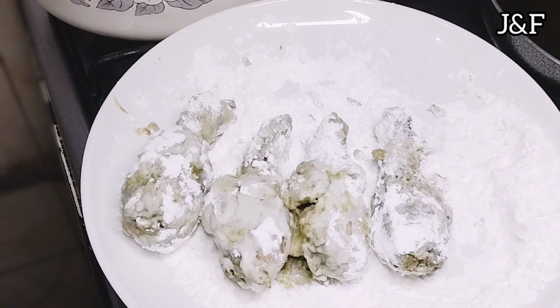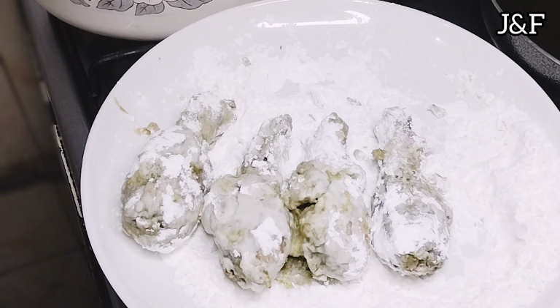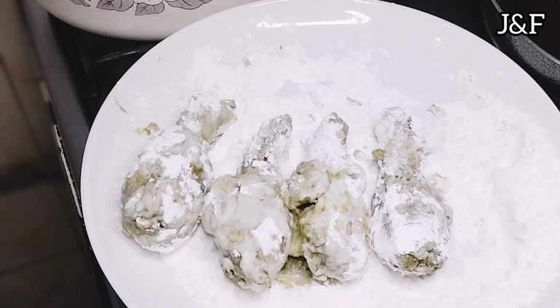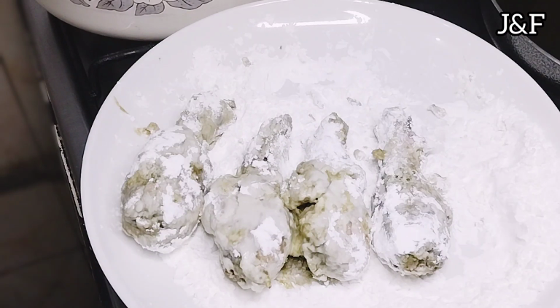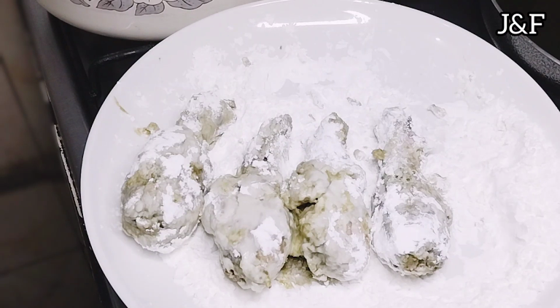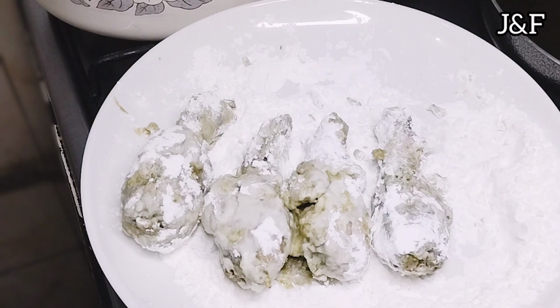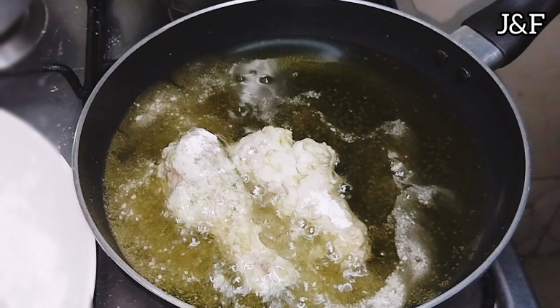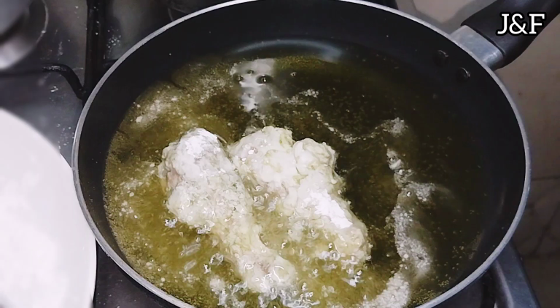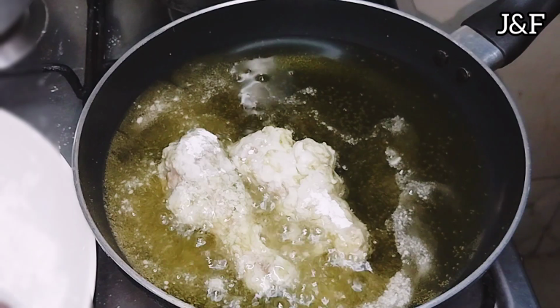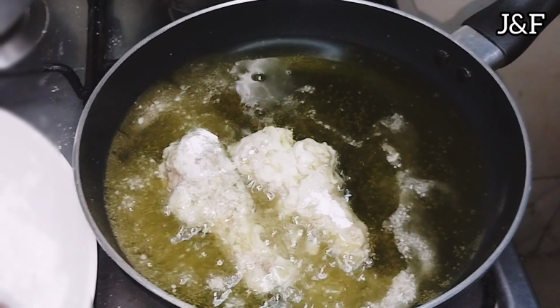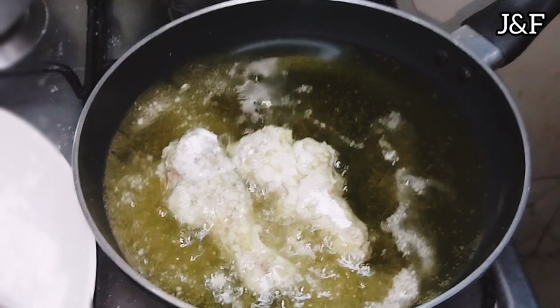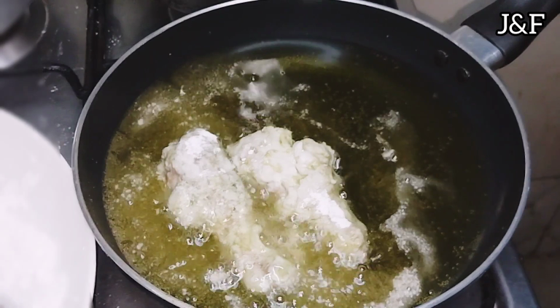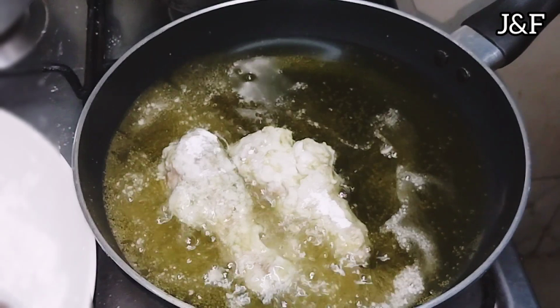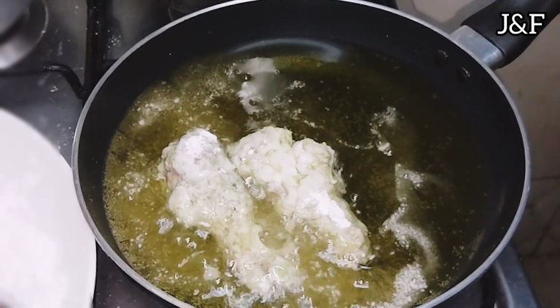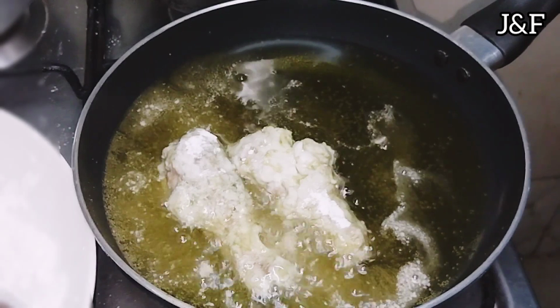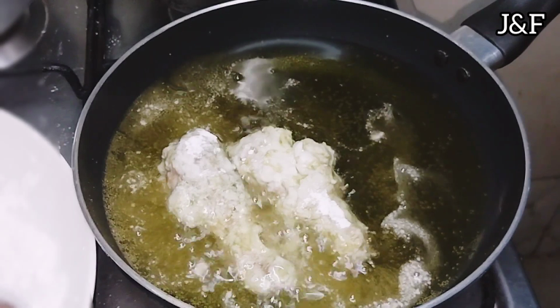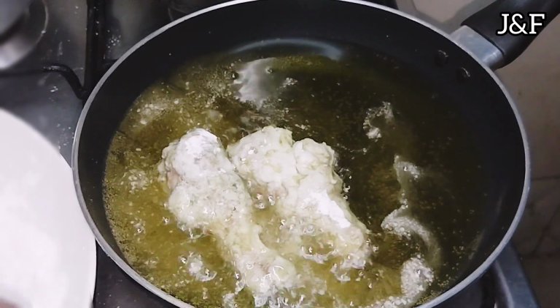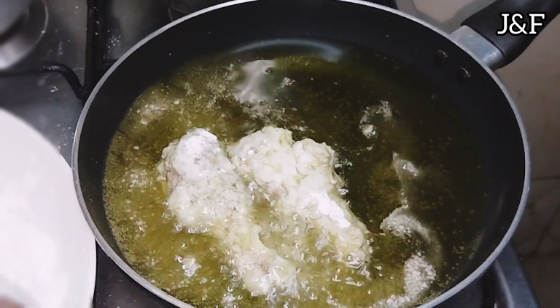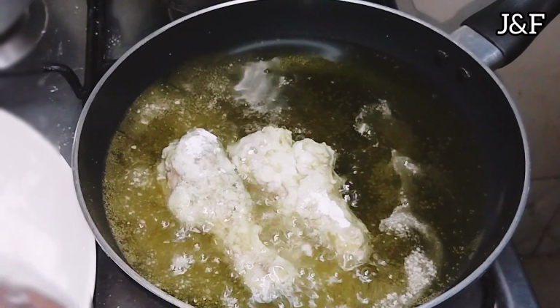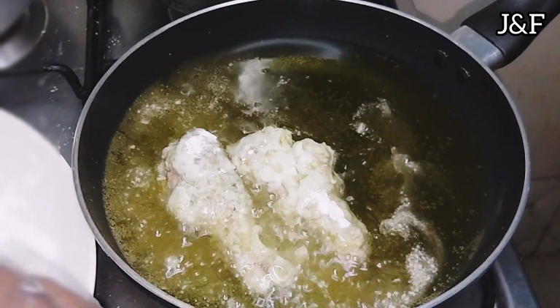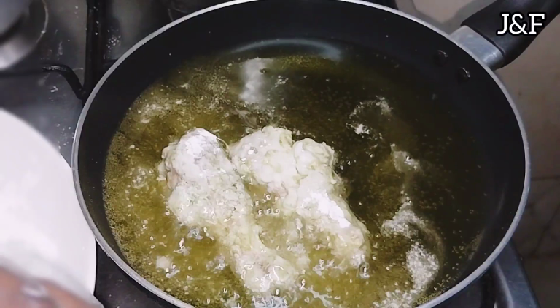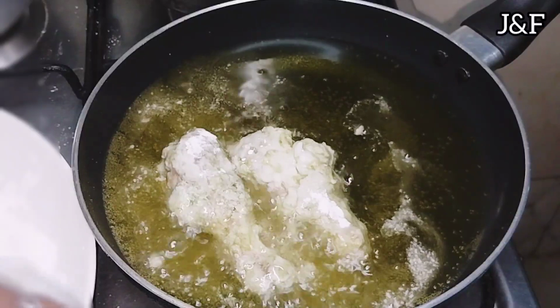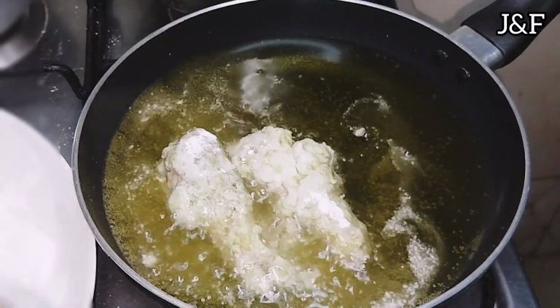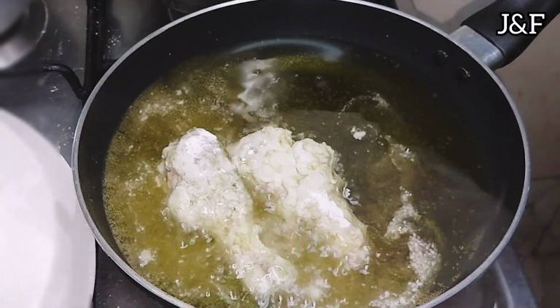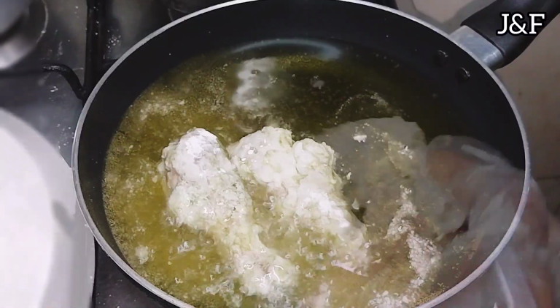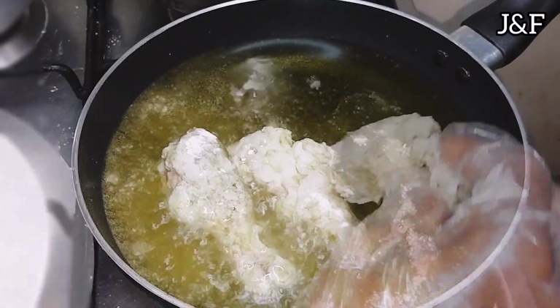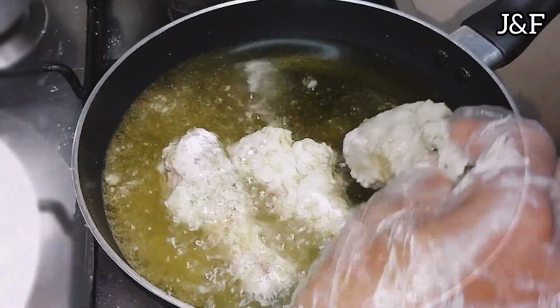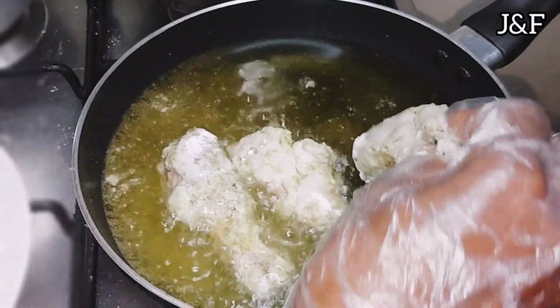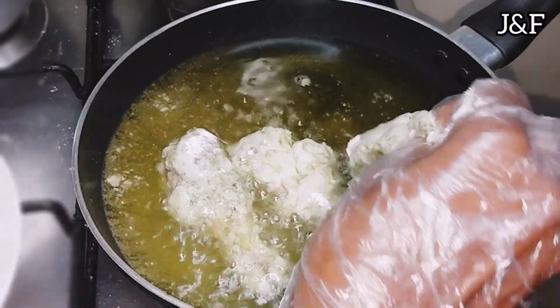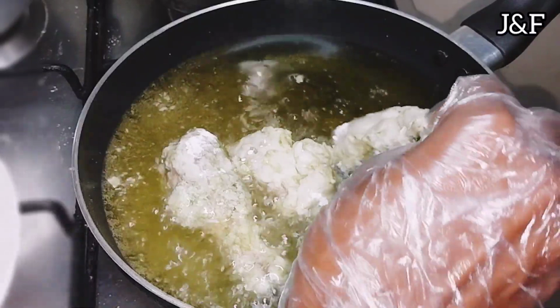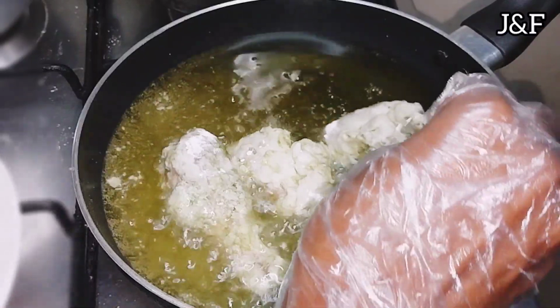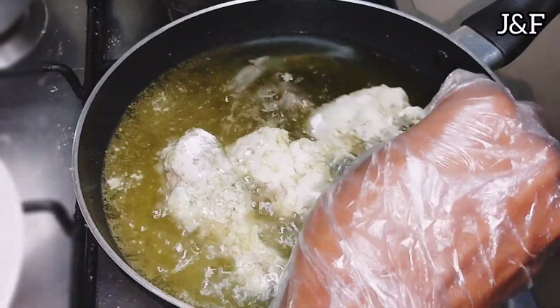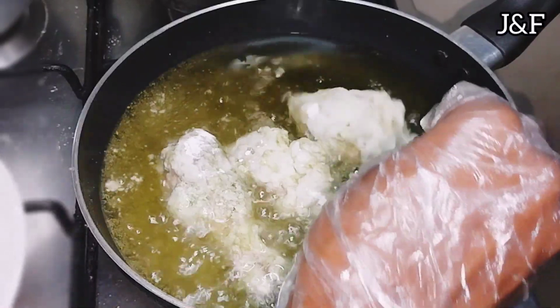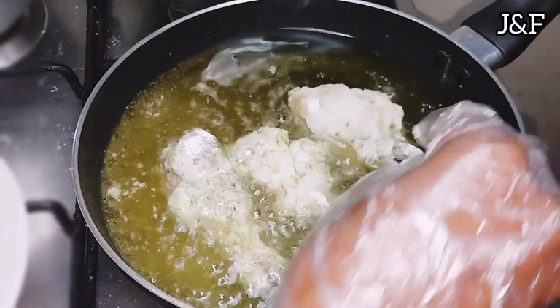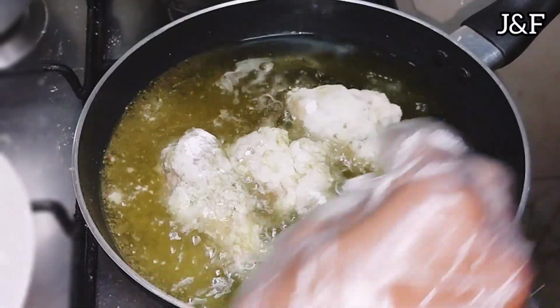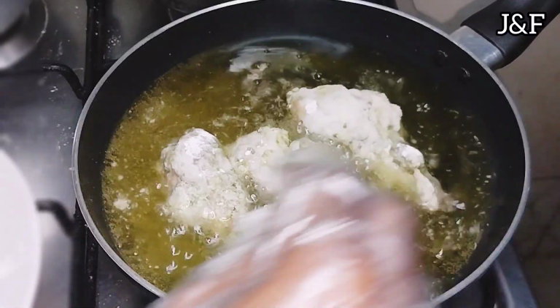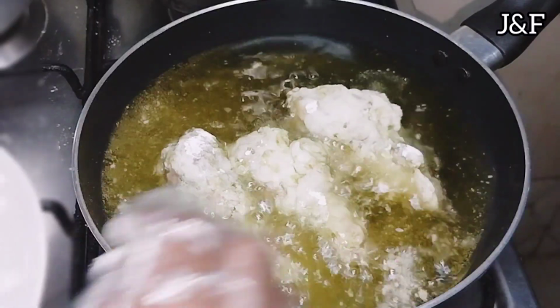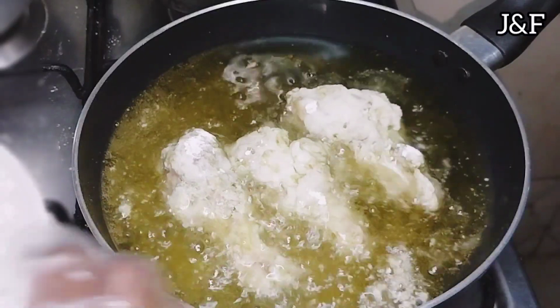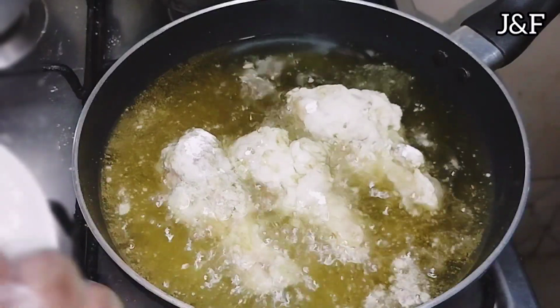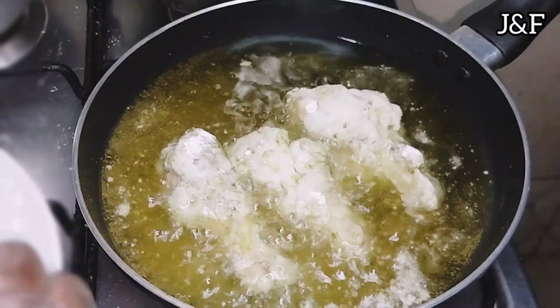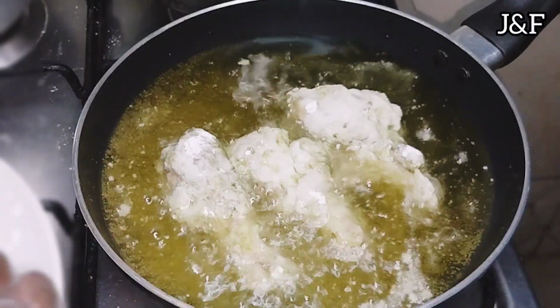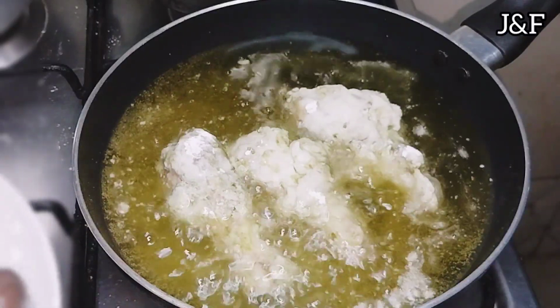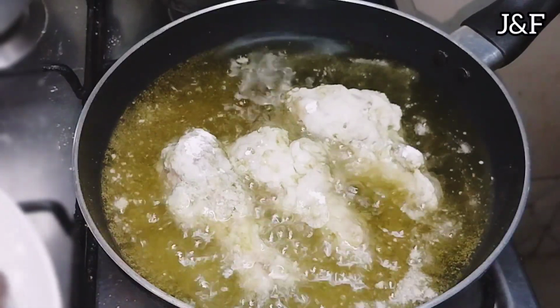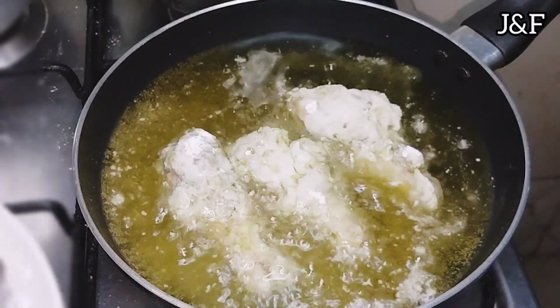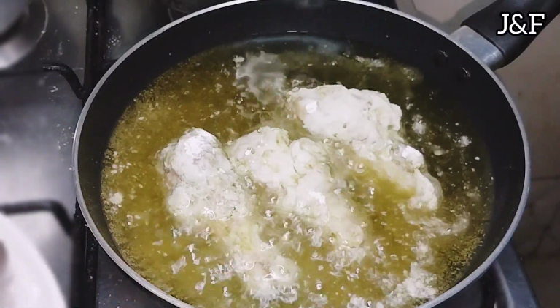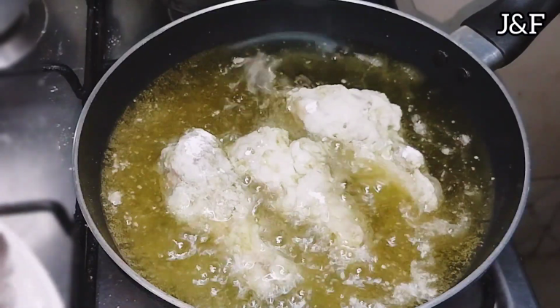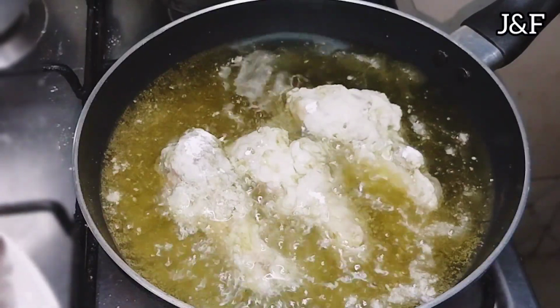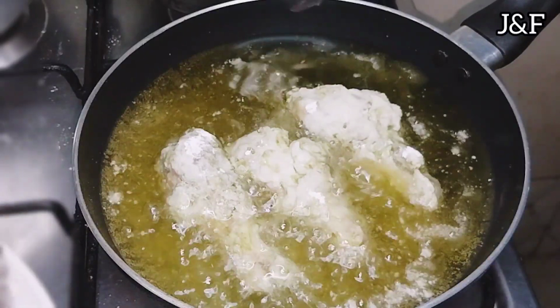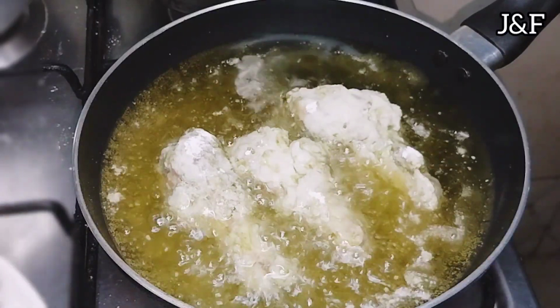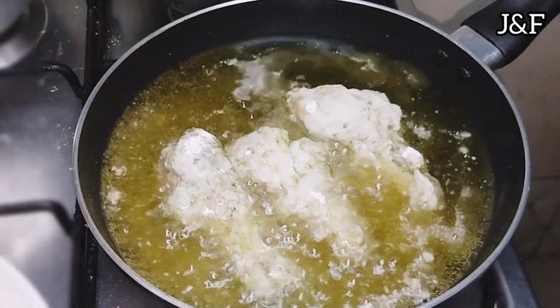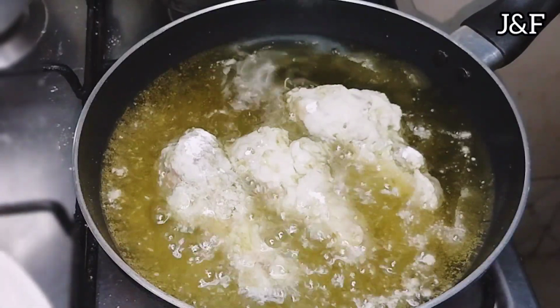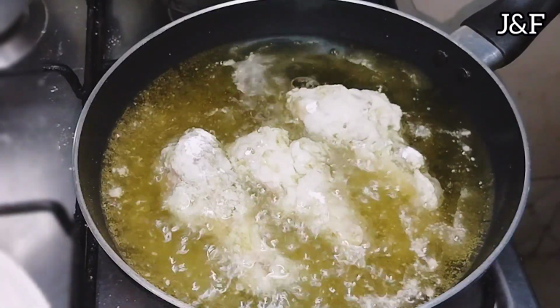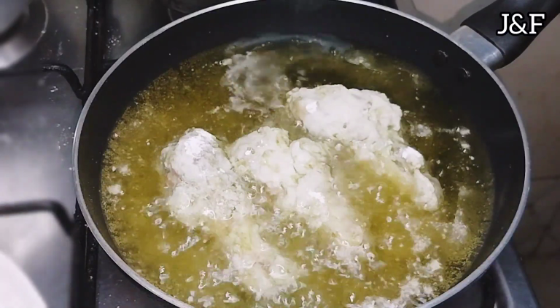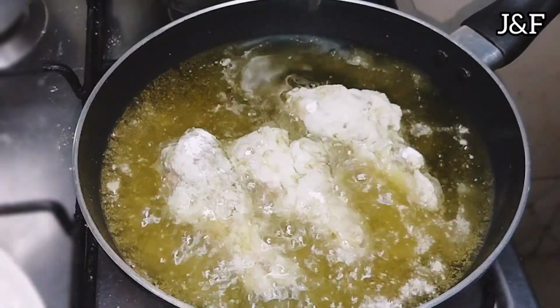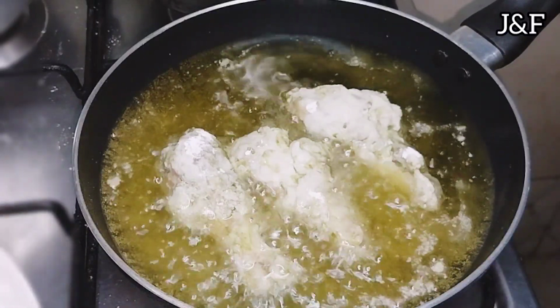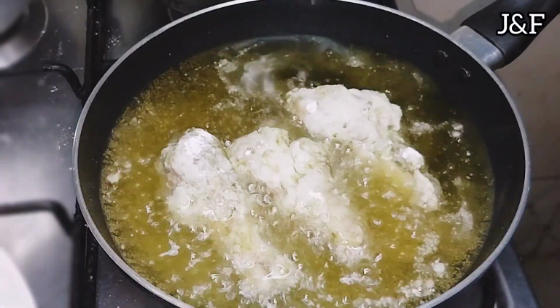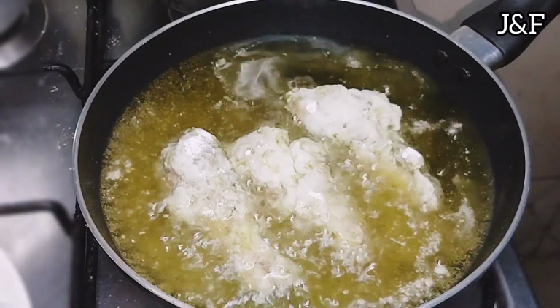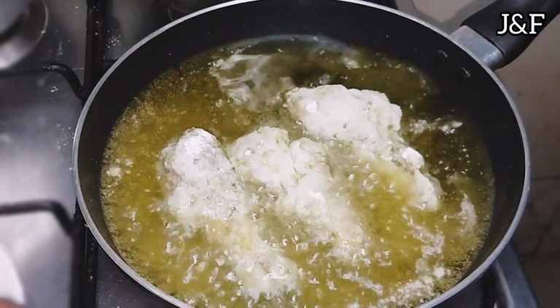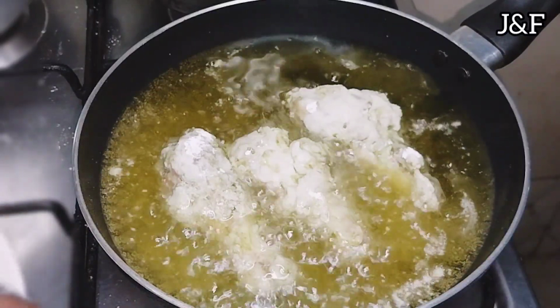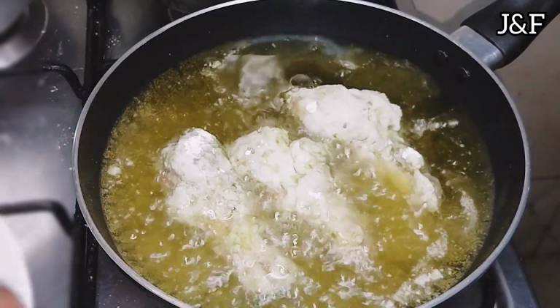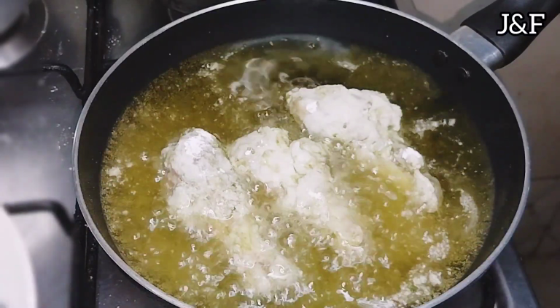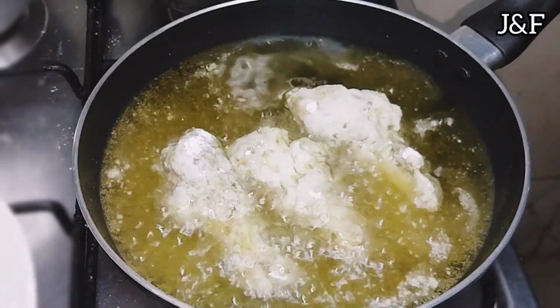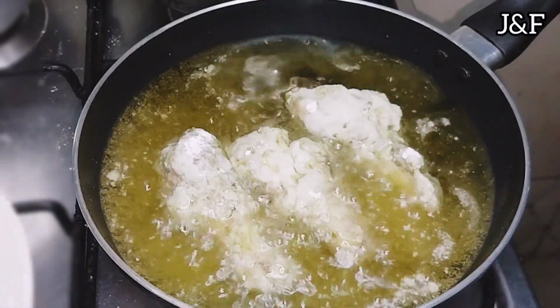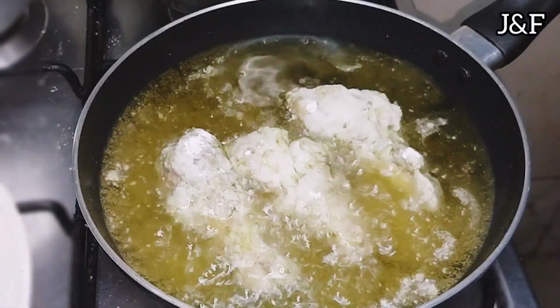I'm just going to let the chicken deep fry and let it brown on one side, then turn to the other side and make it brown on that side too.